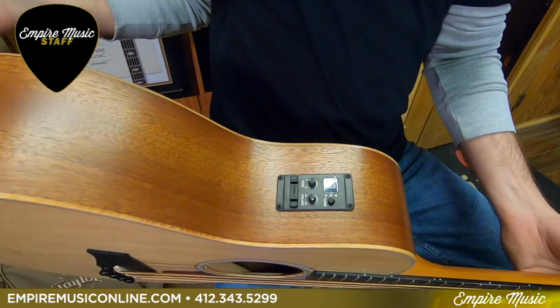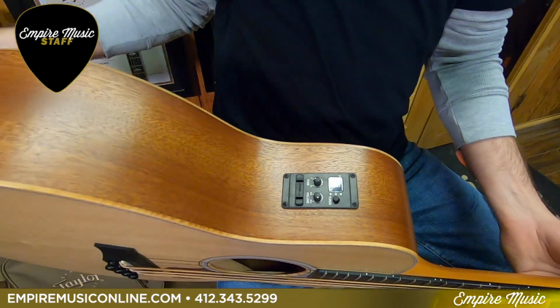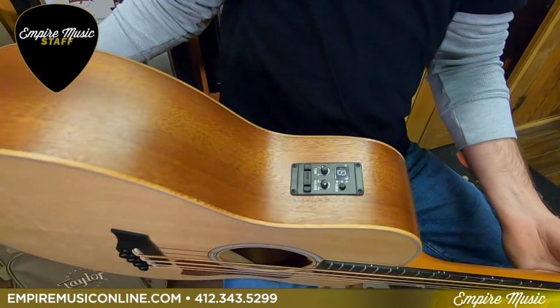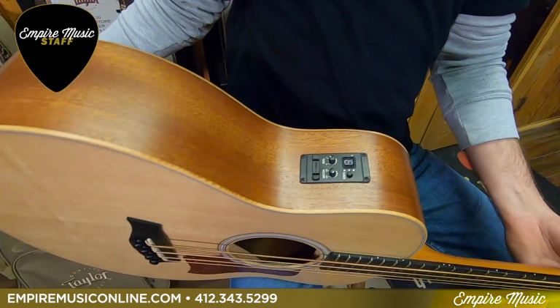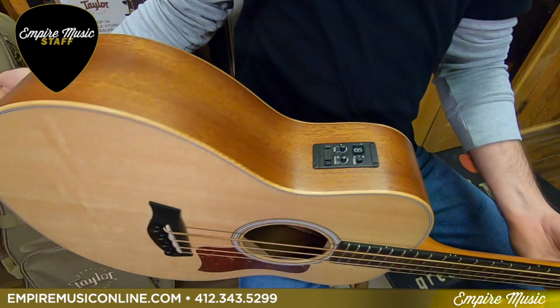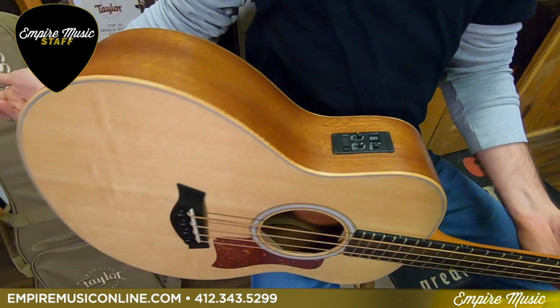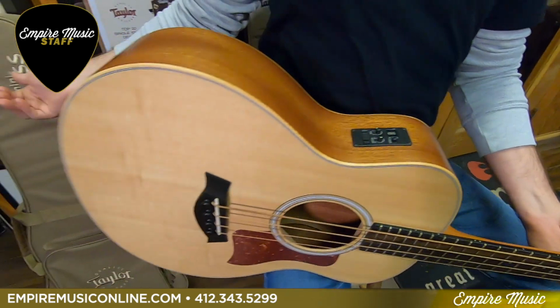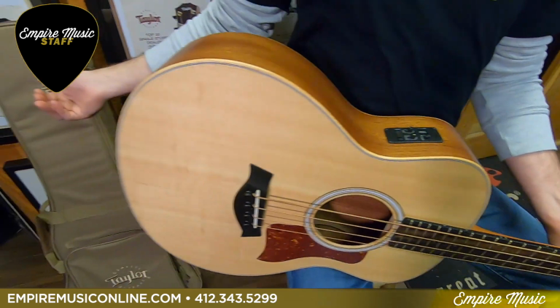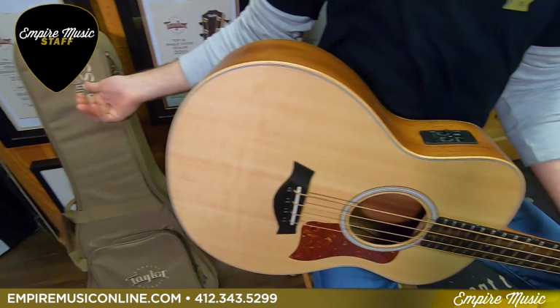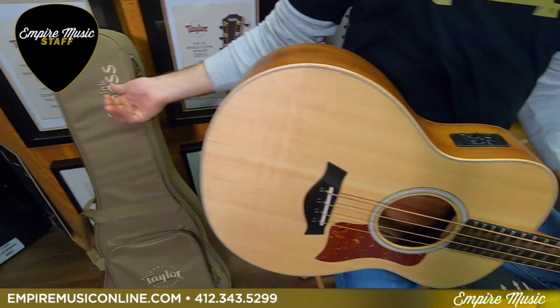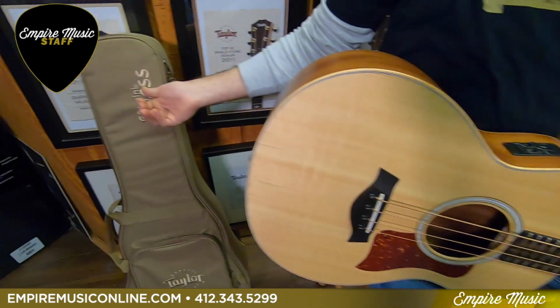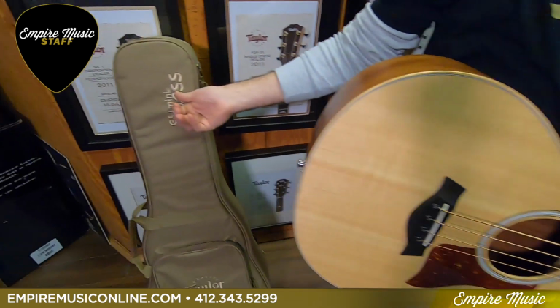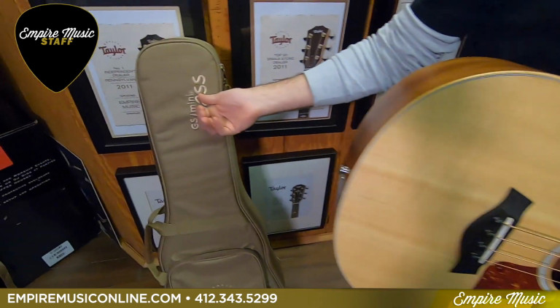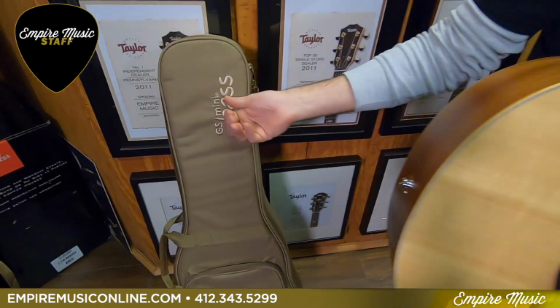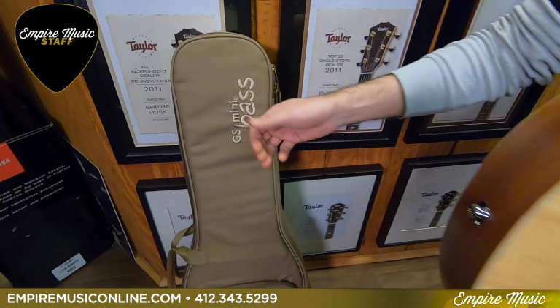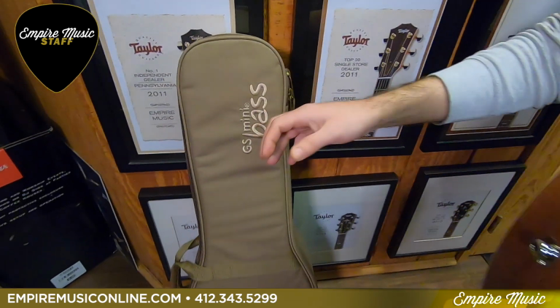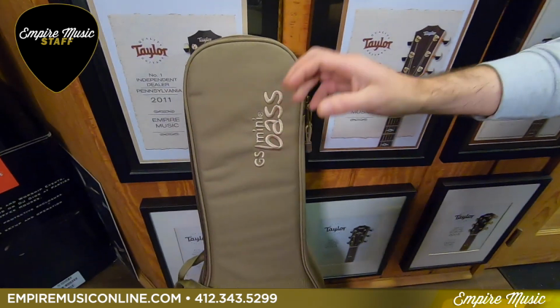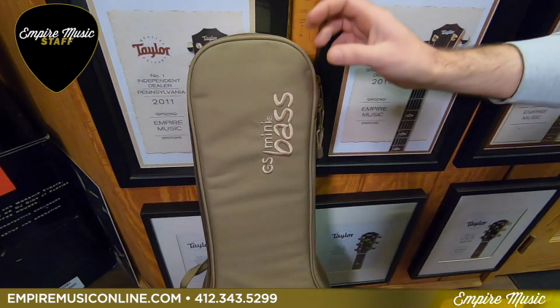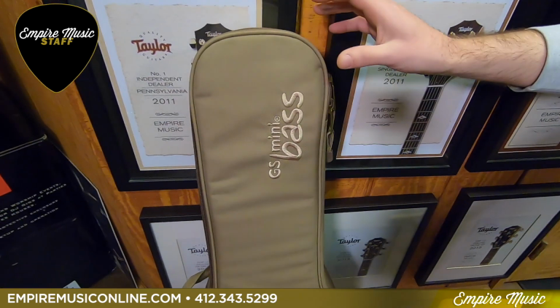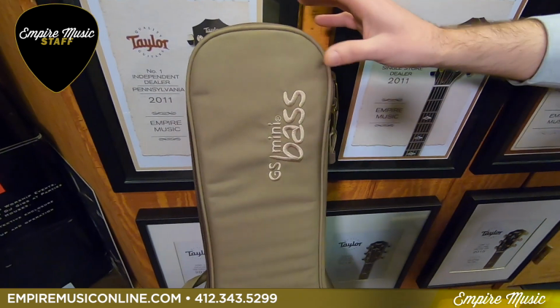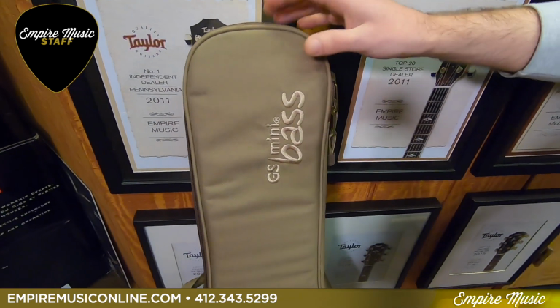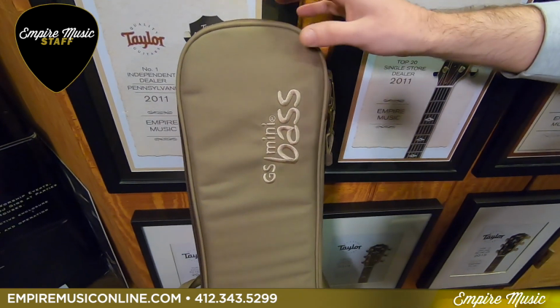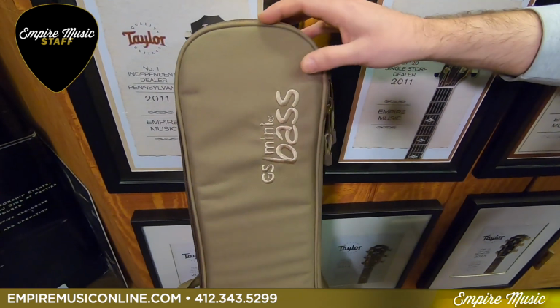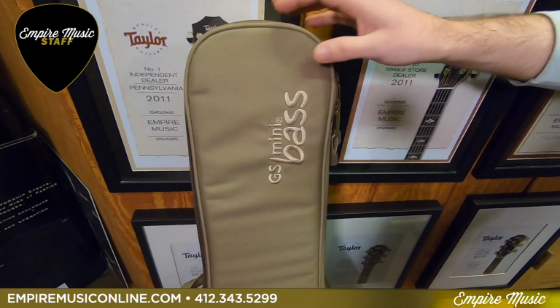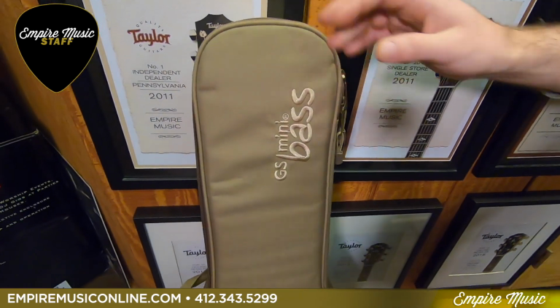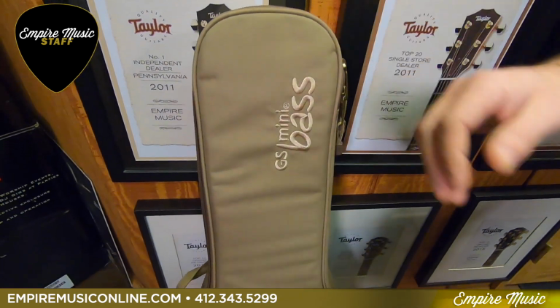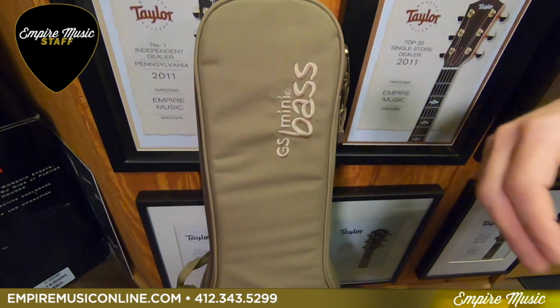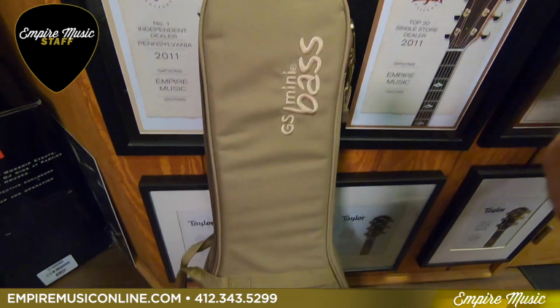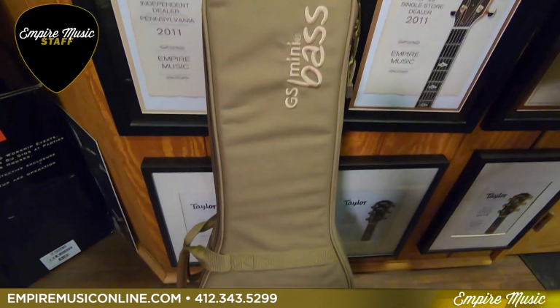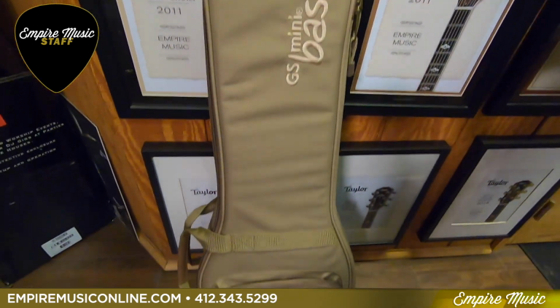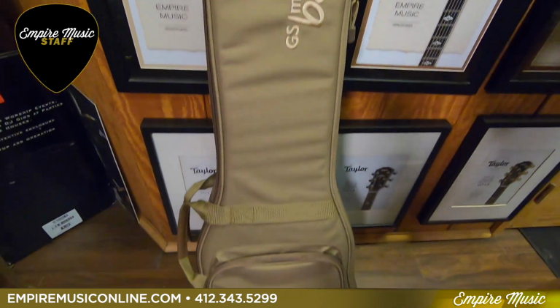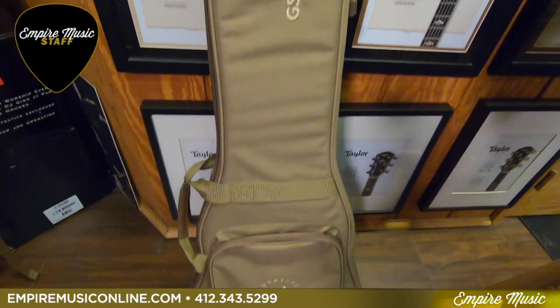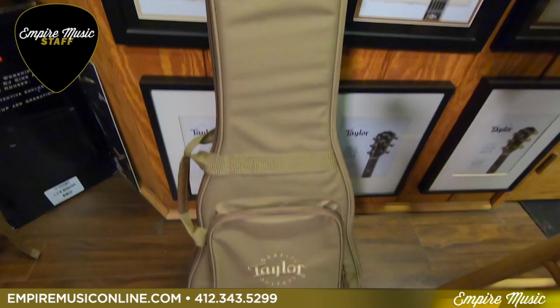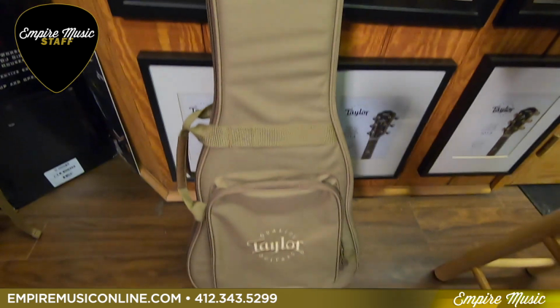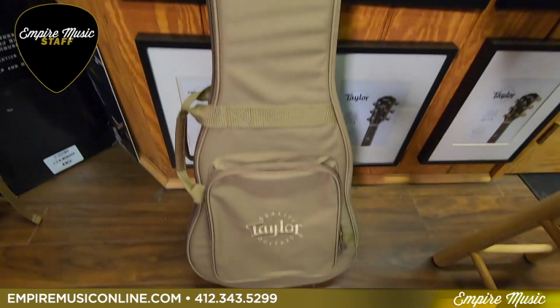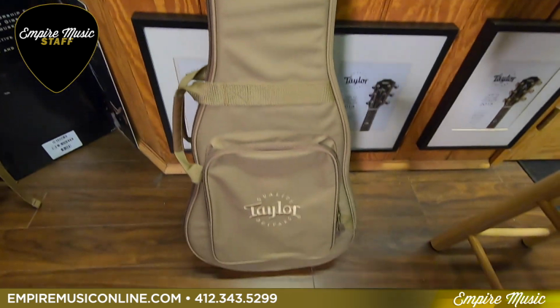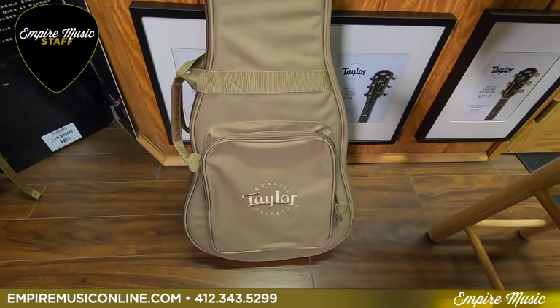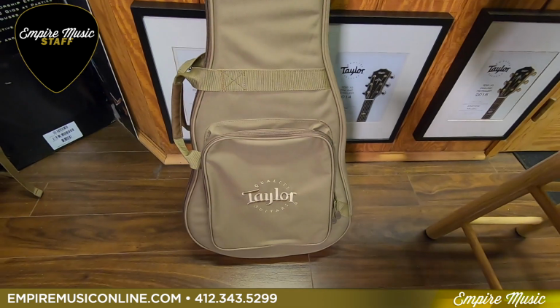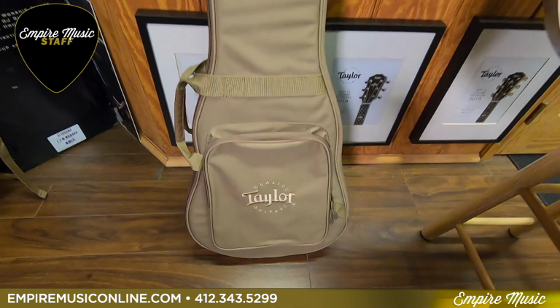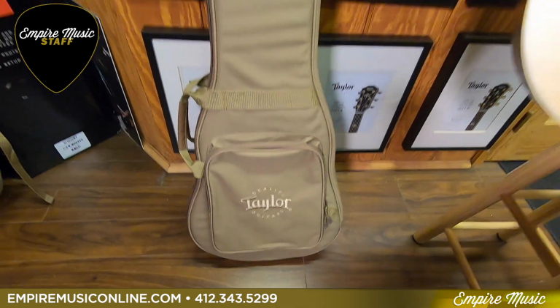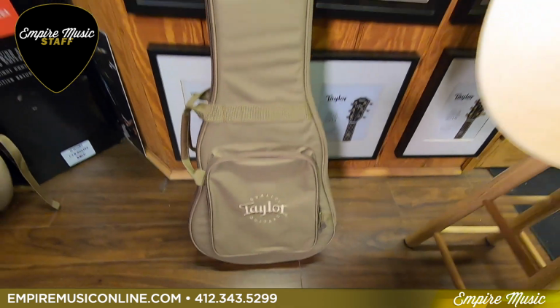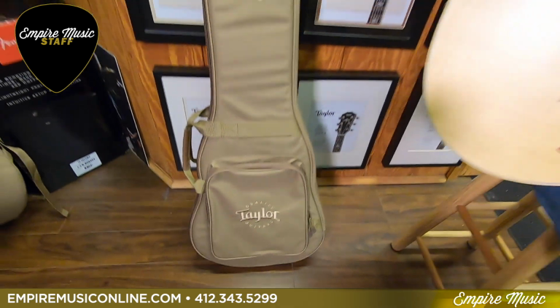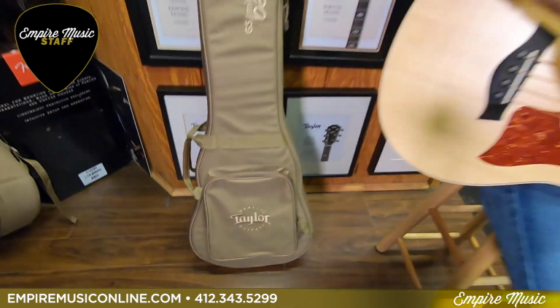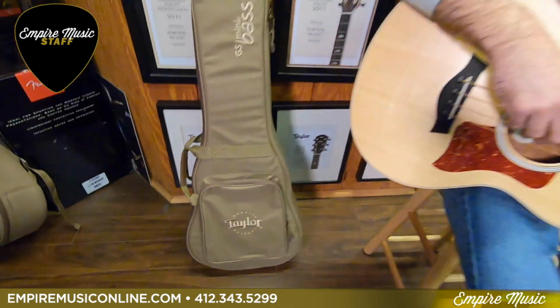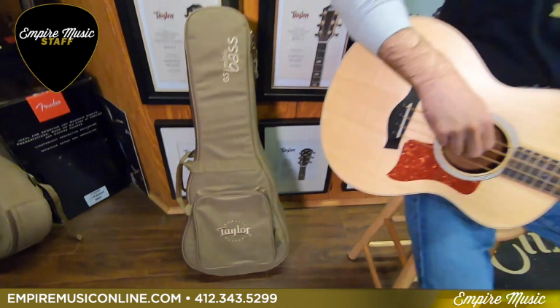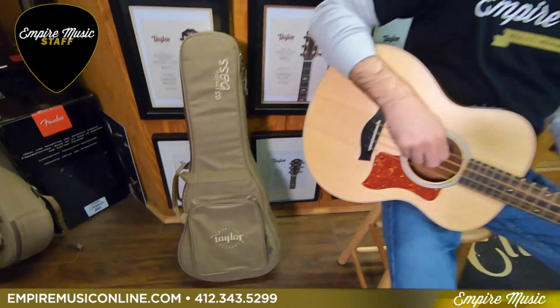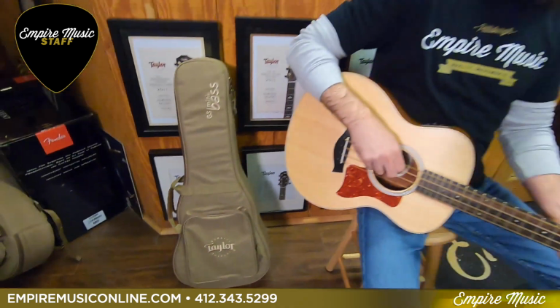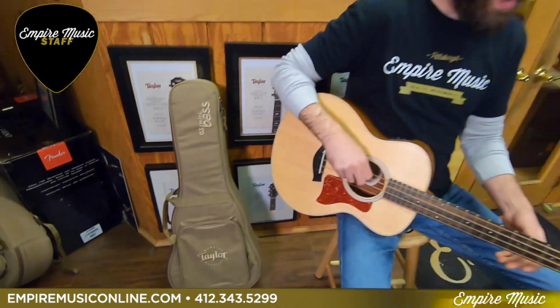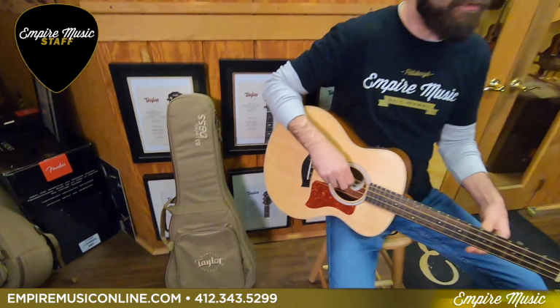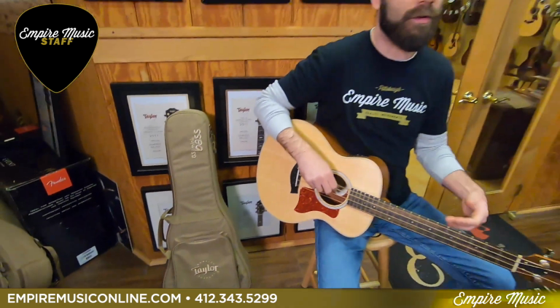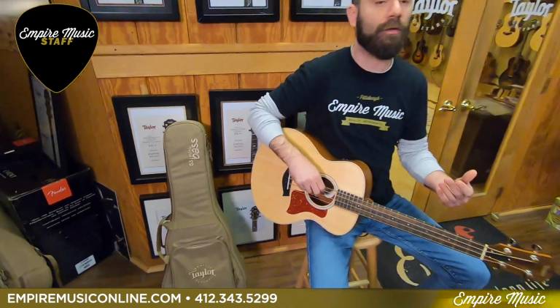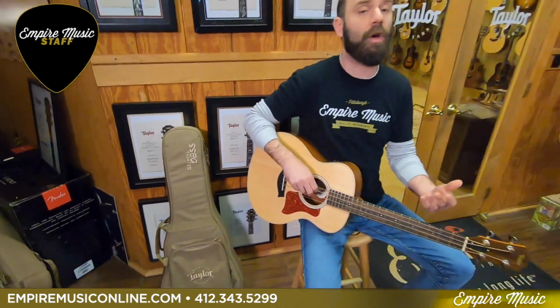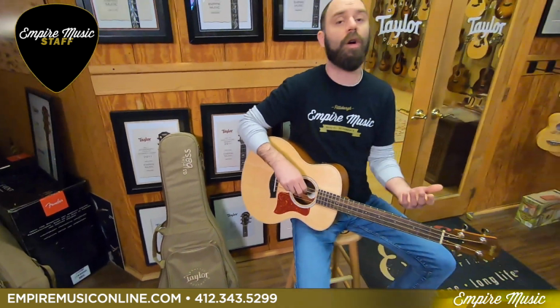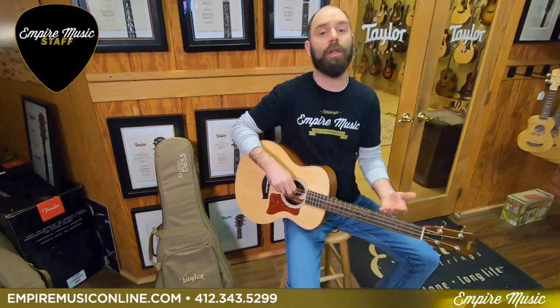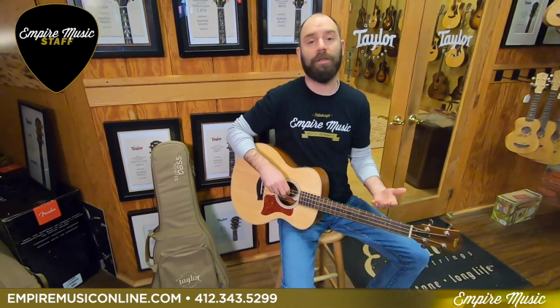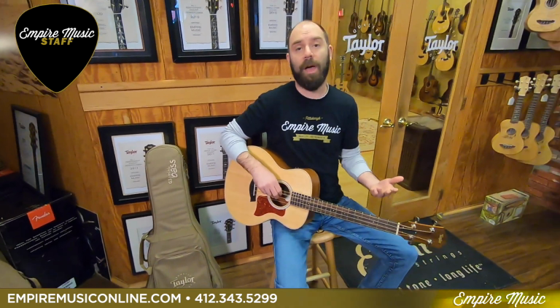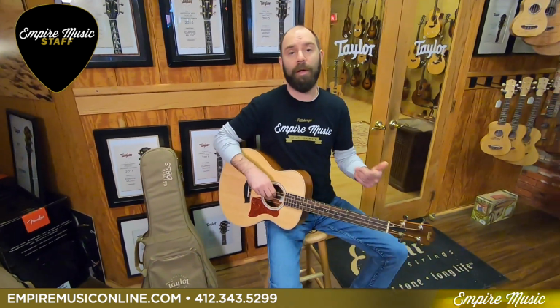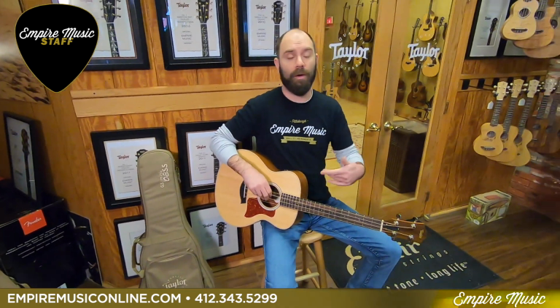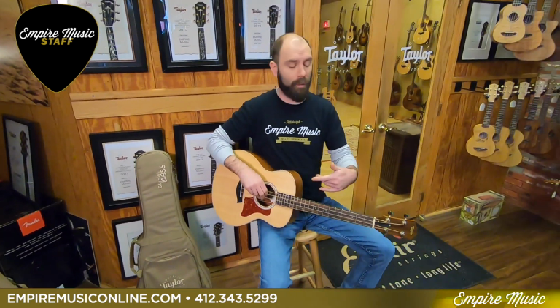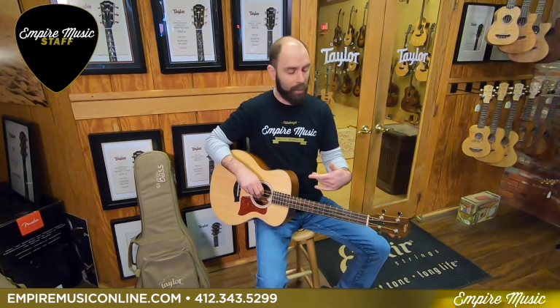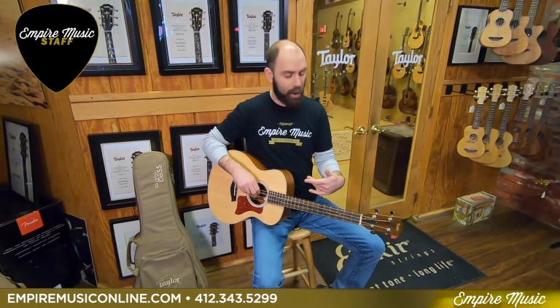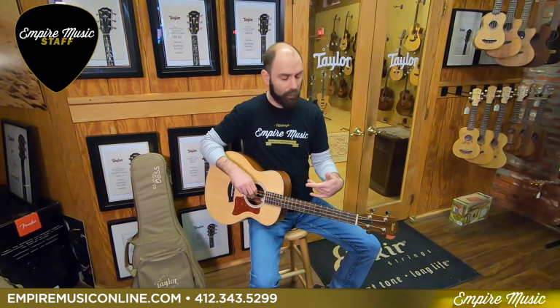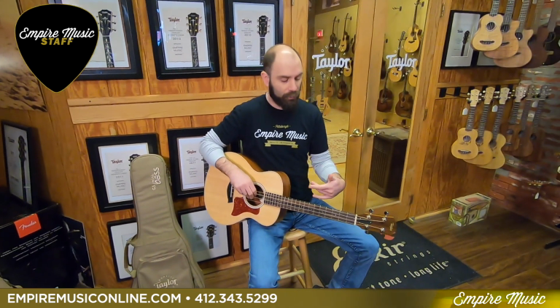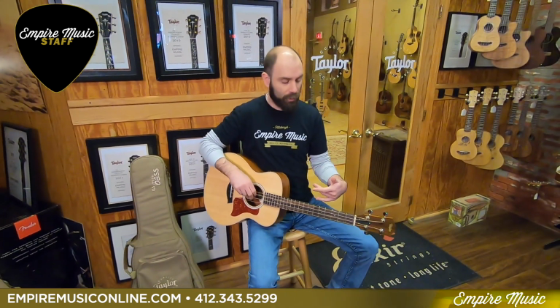Super cool case — it comes with kind of a hard gig bag. Really, really nice stuff. And we have these in stock all the time here at Empire Music.